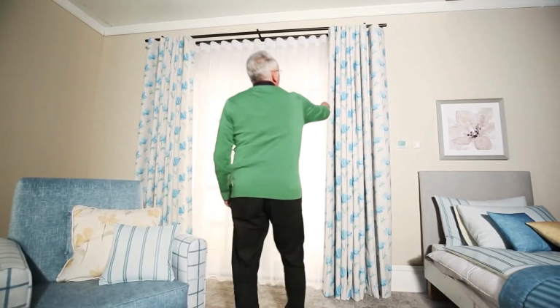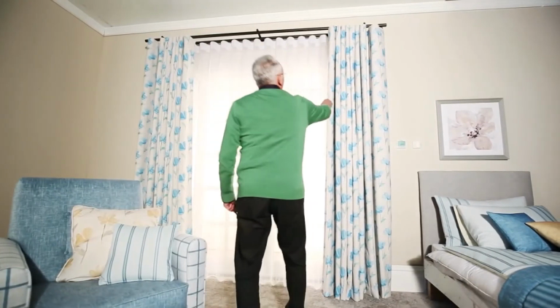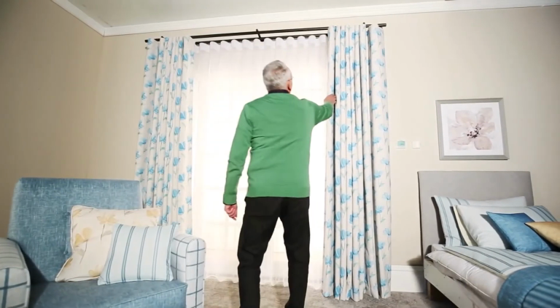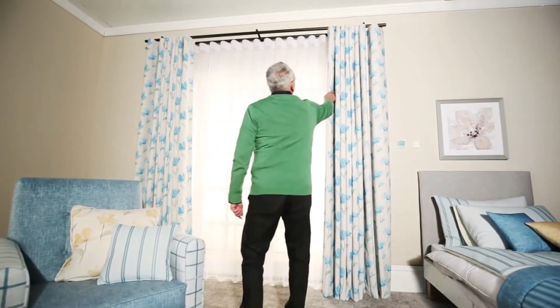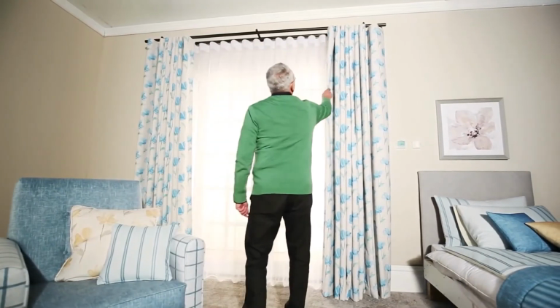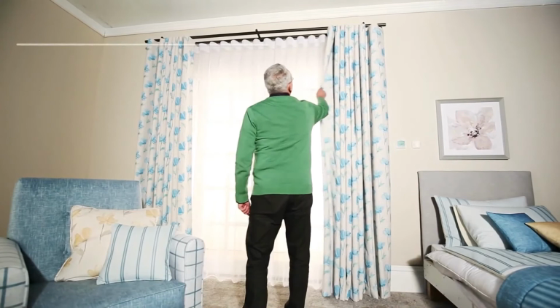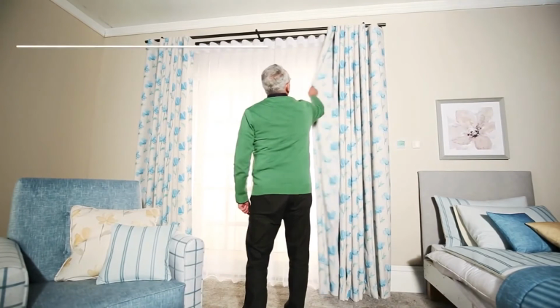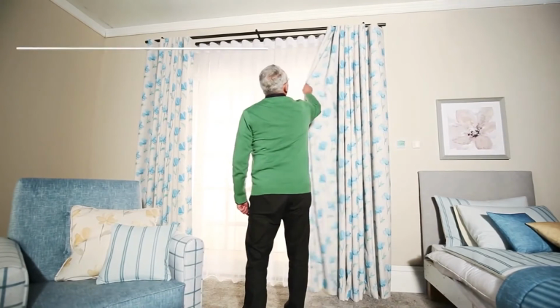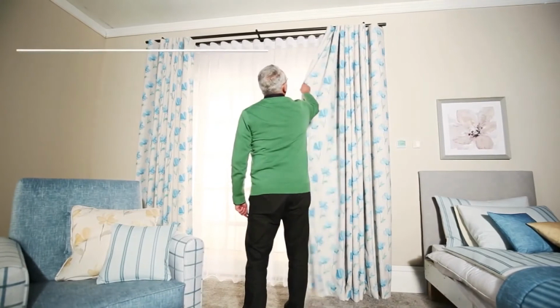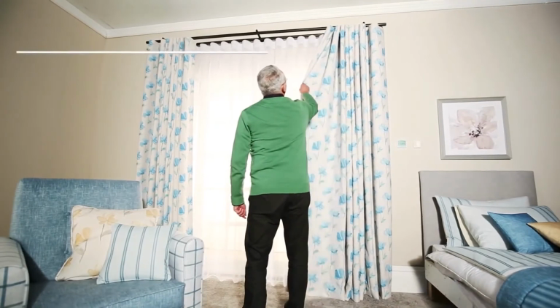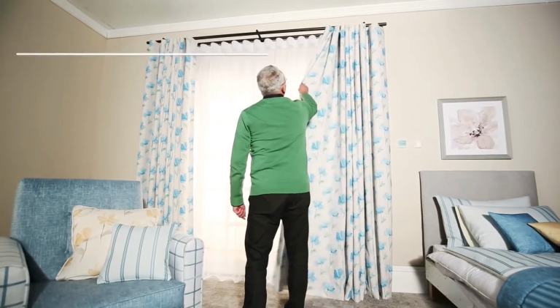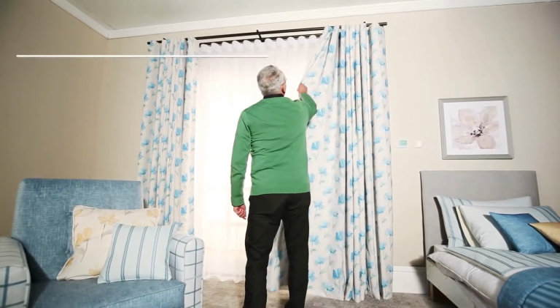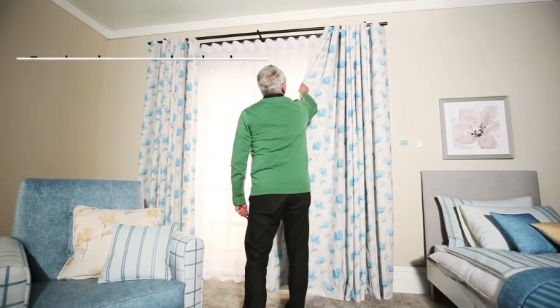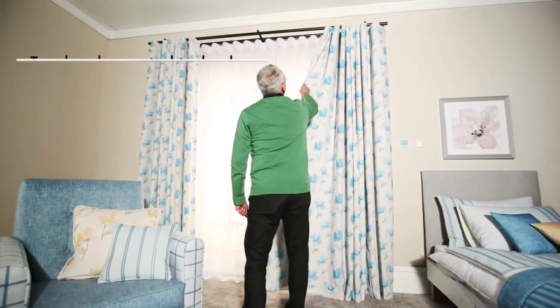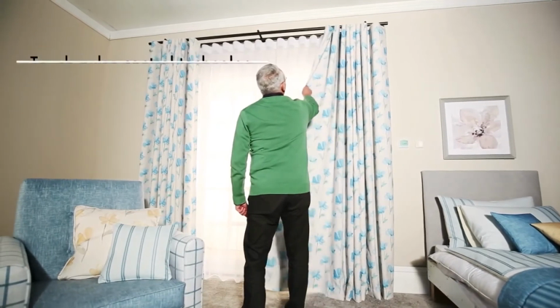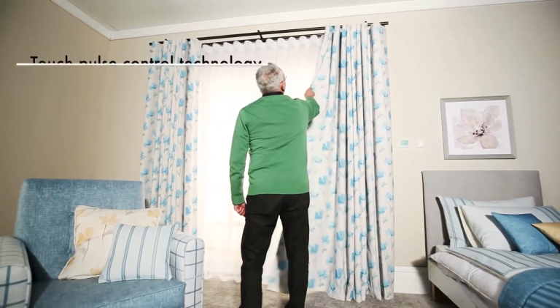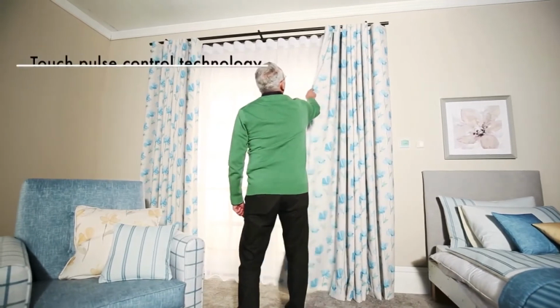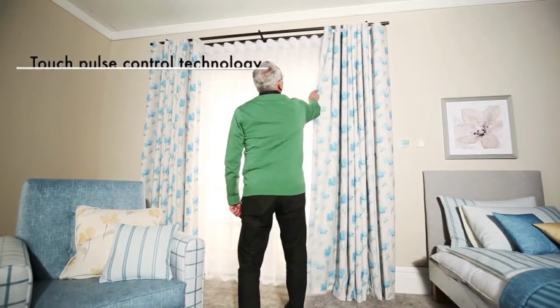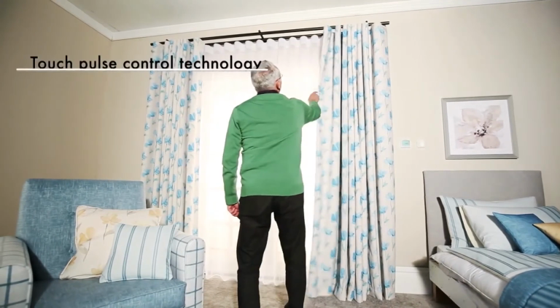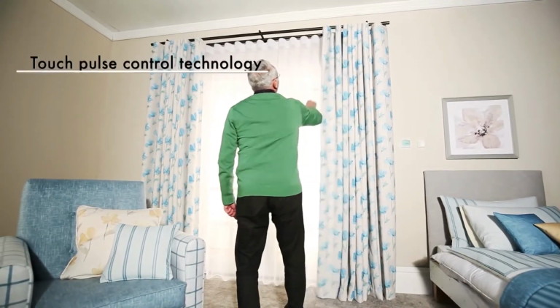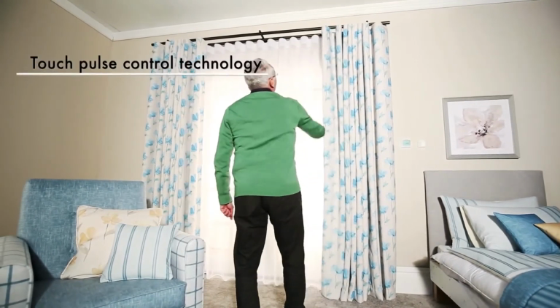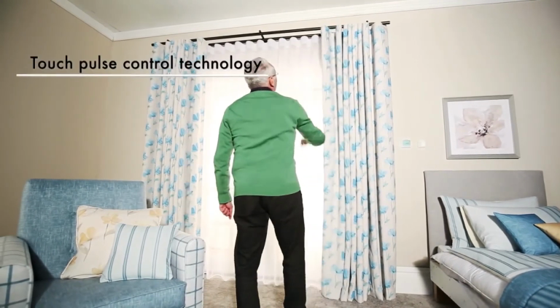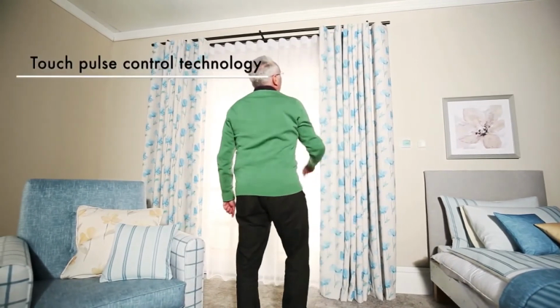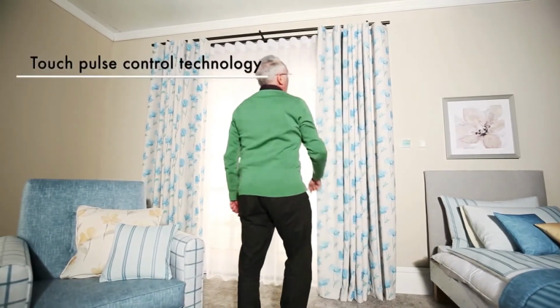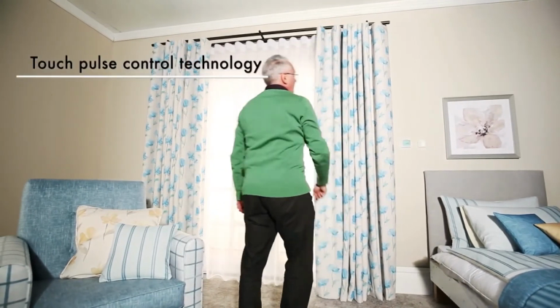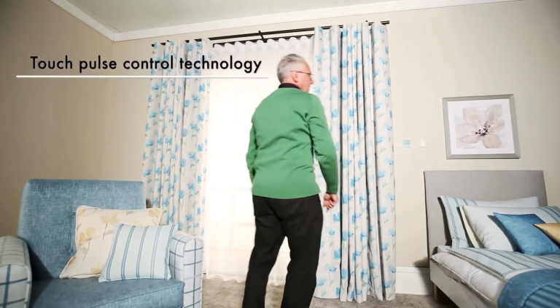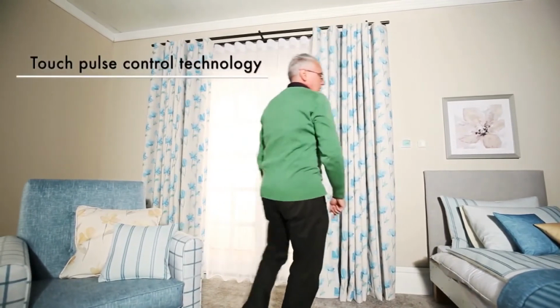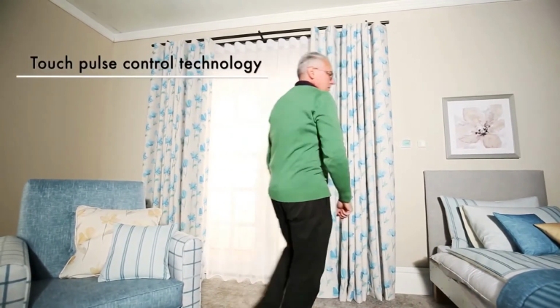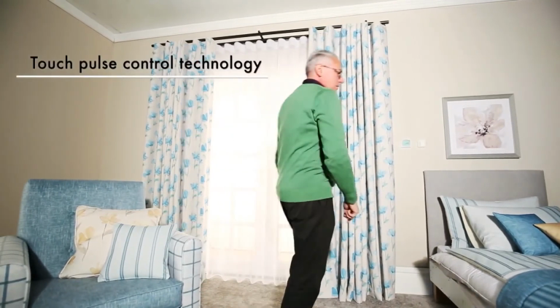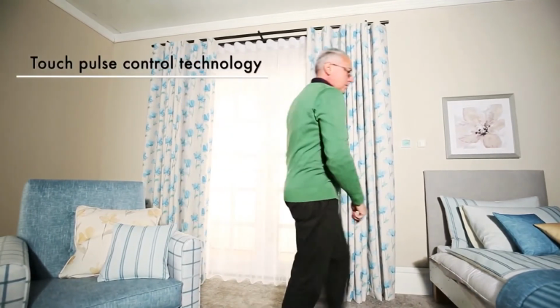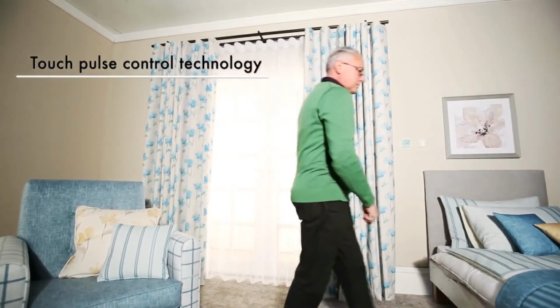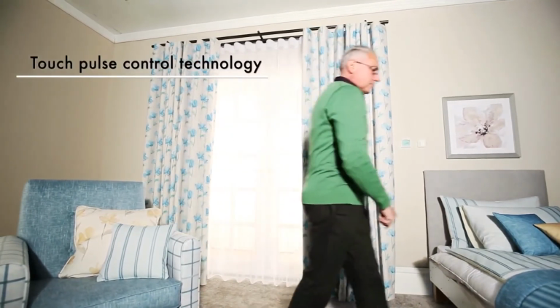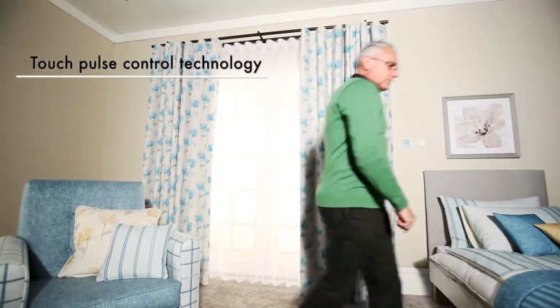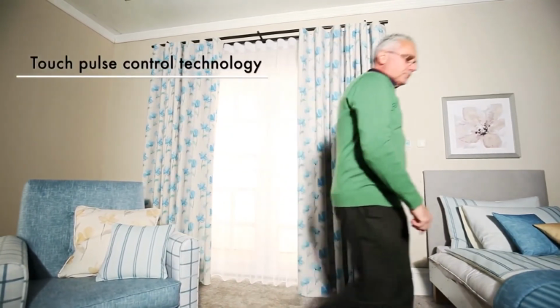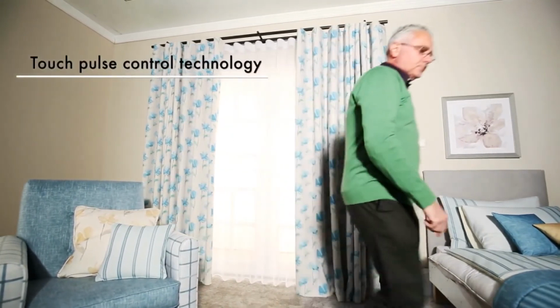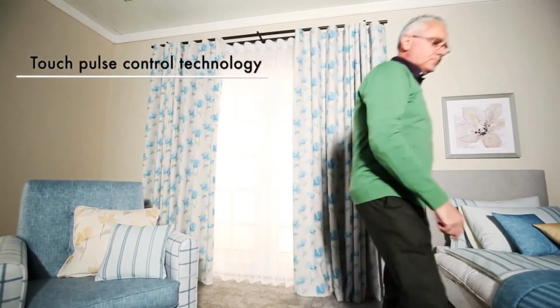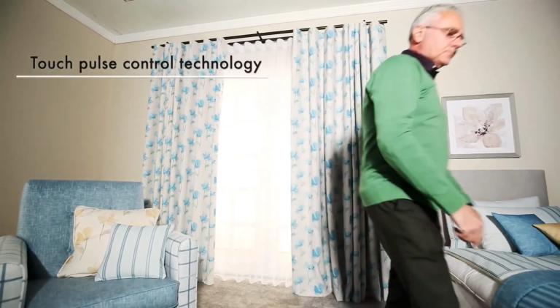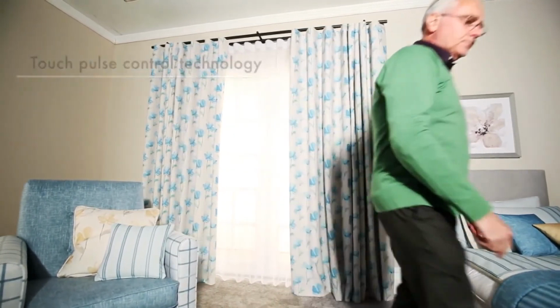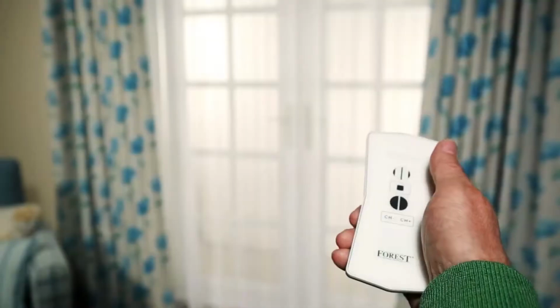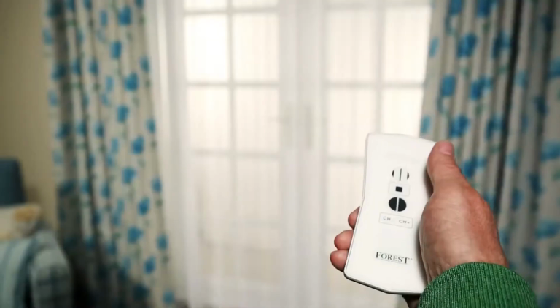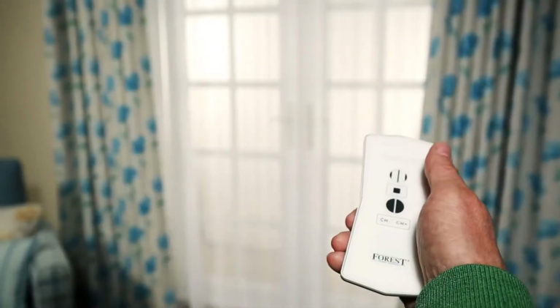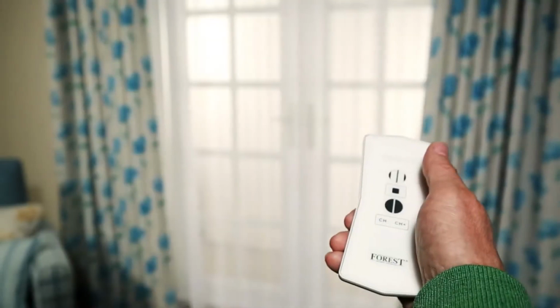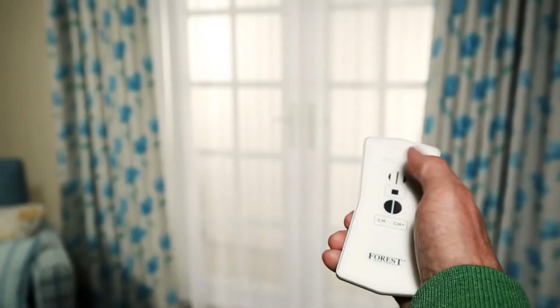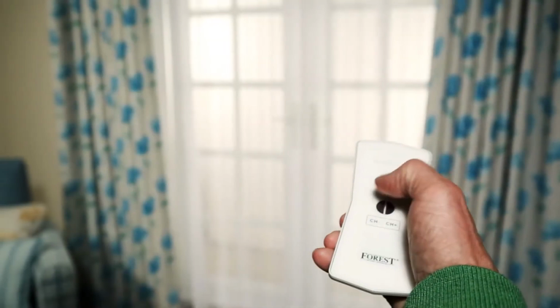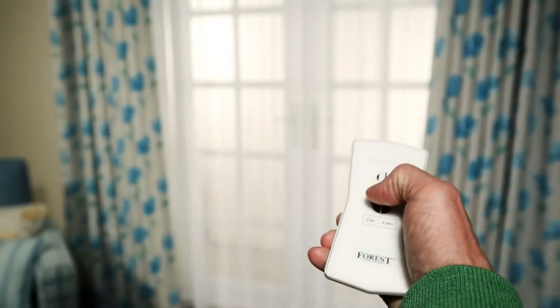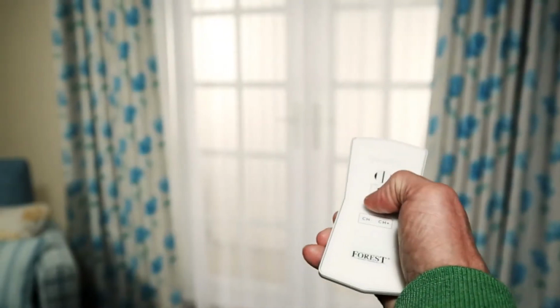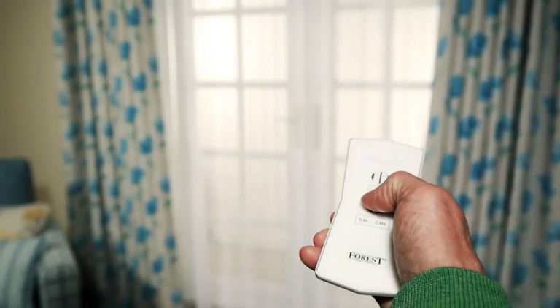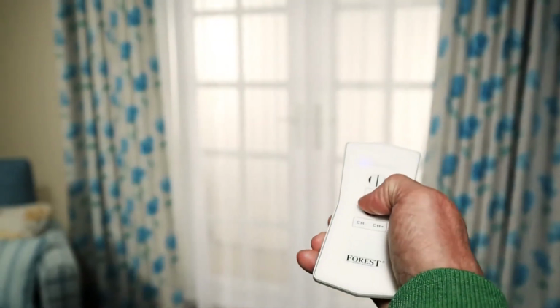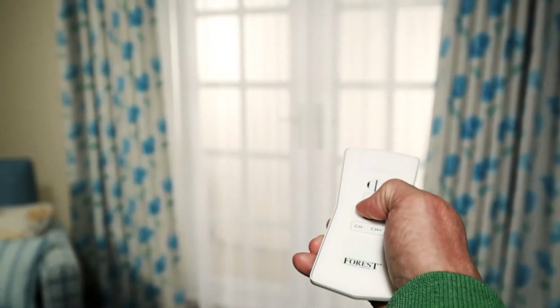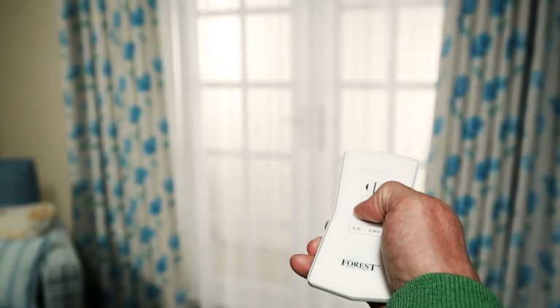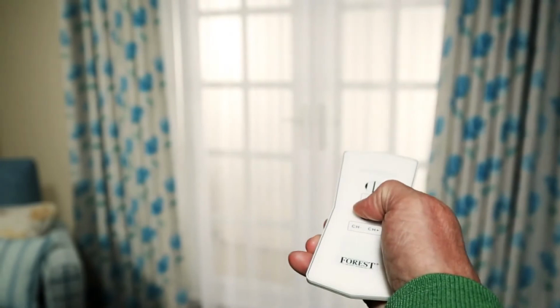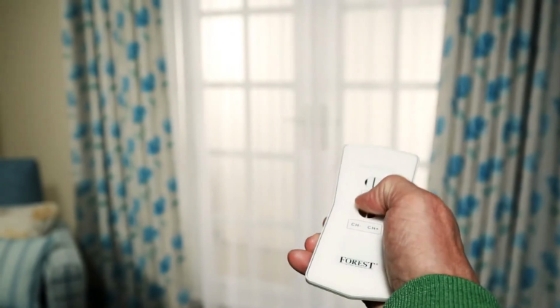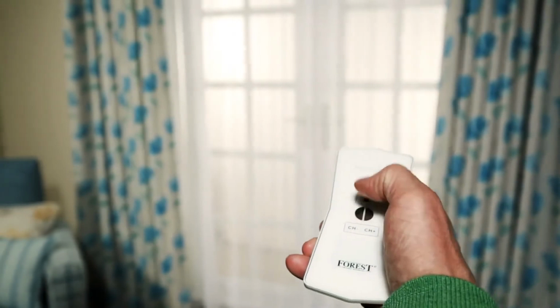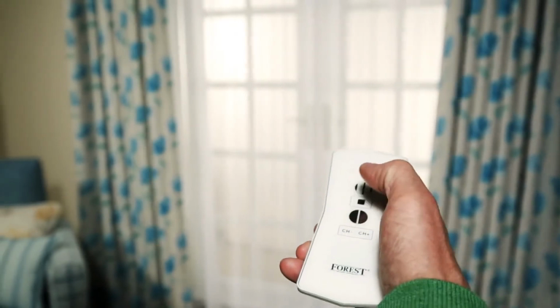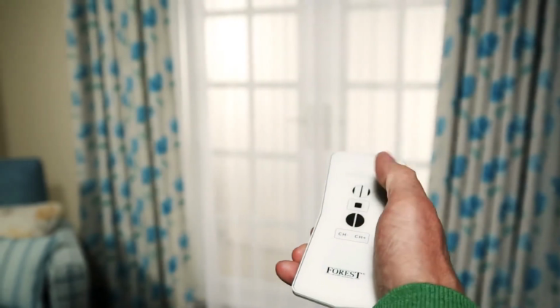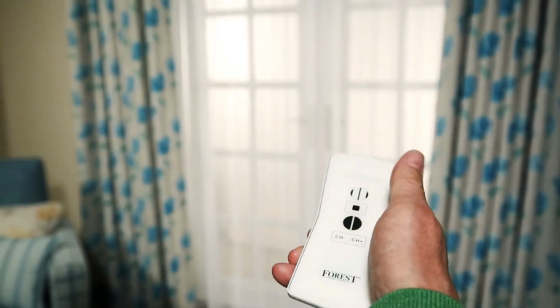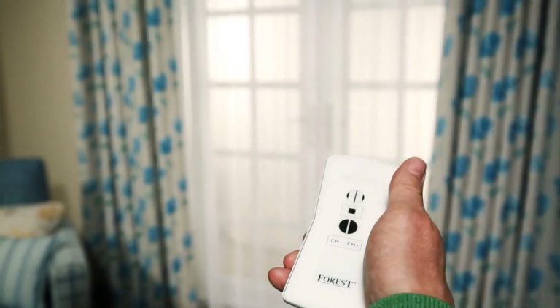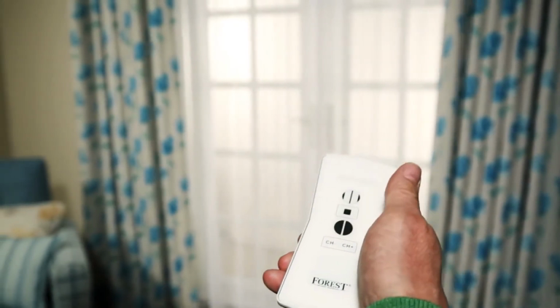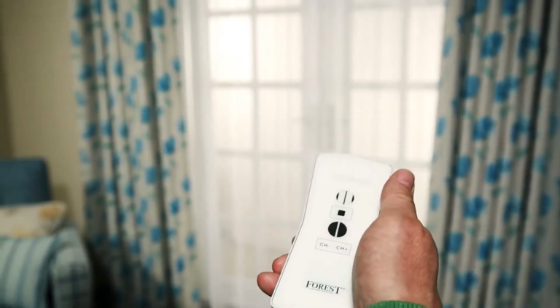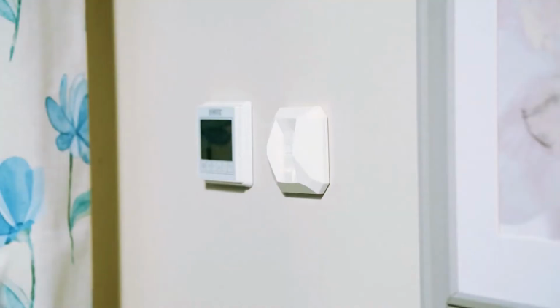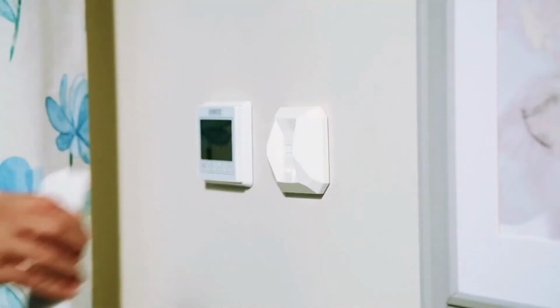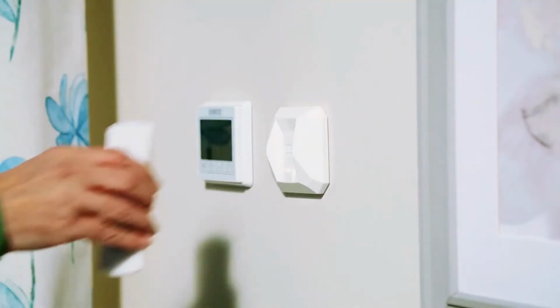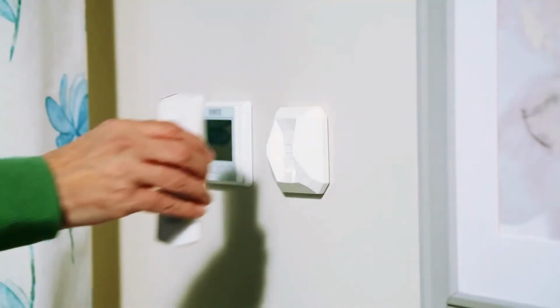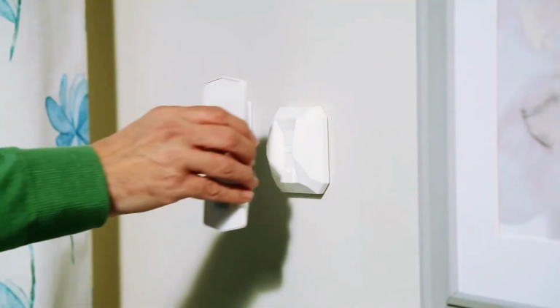Integrated with unique features such as touch impulse technology, means just a gentle pull on the curtain is enough to activate the motorized track.